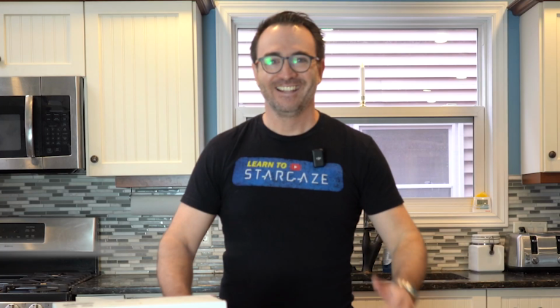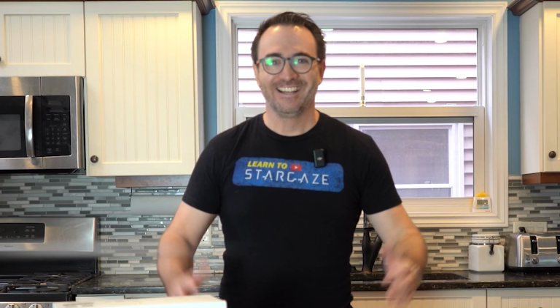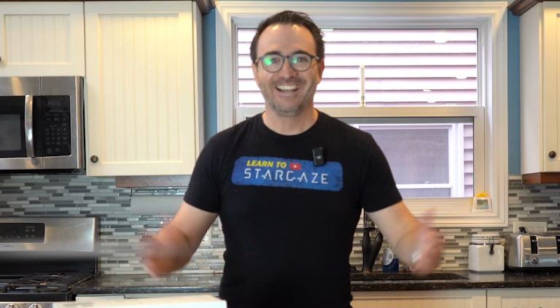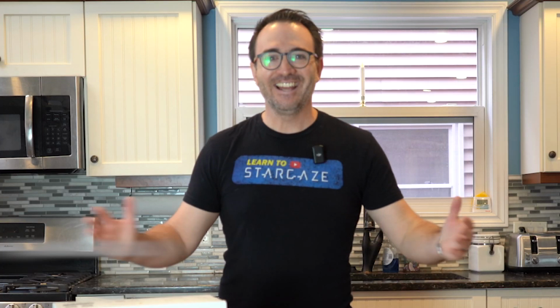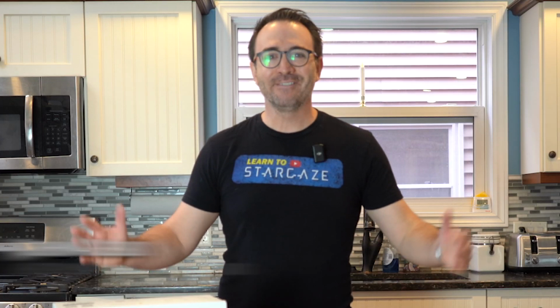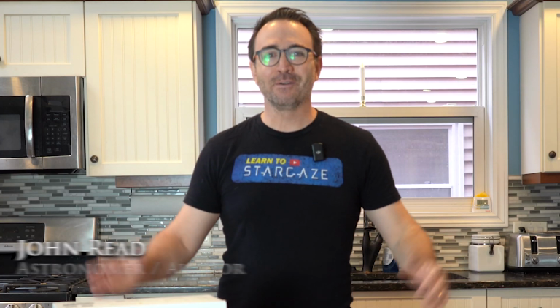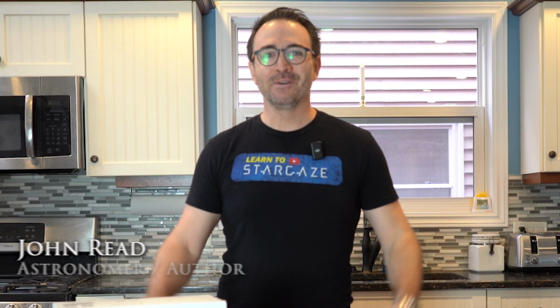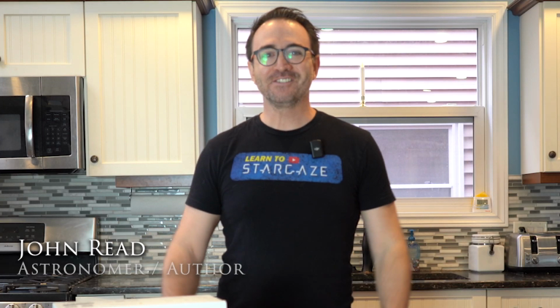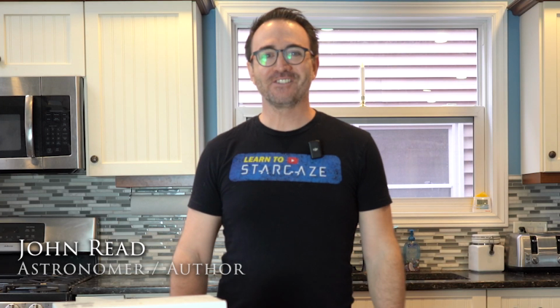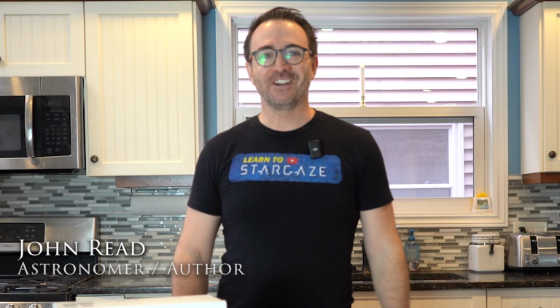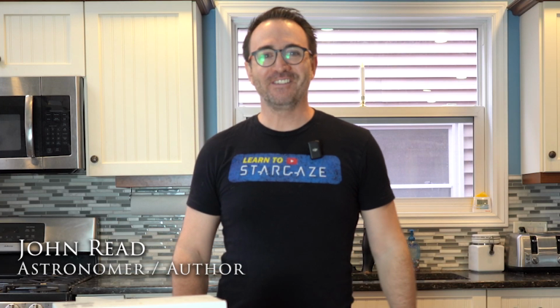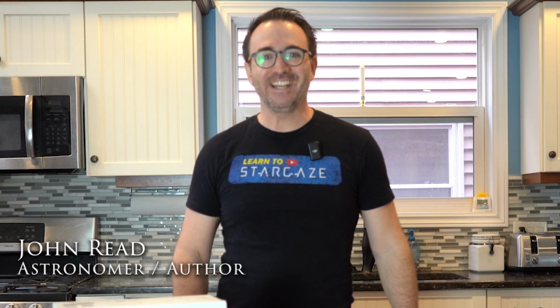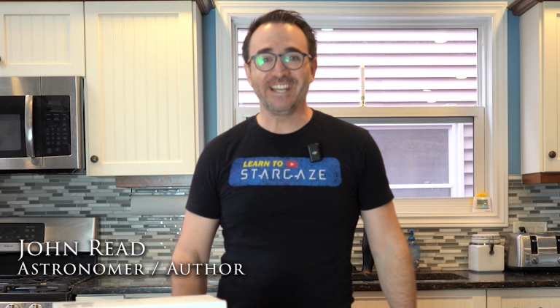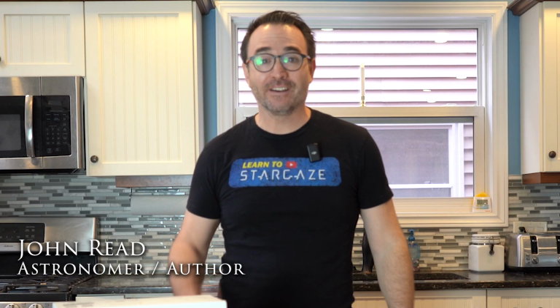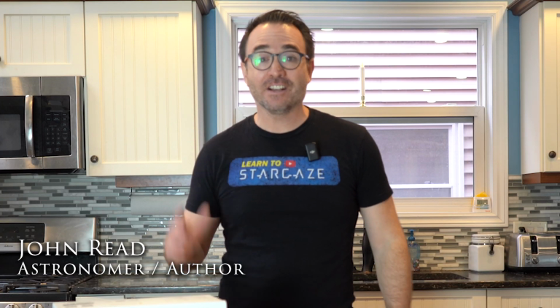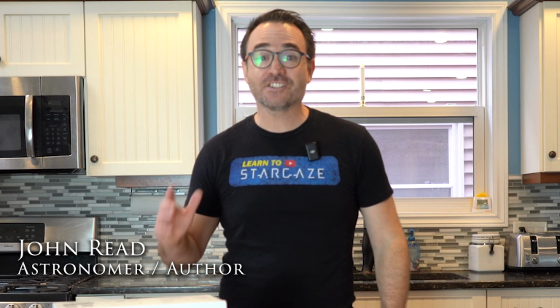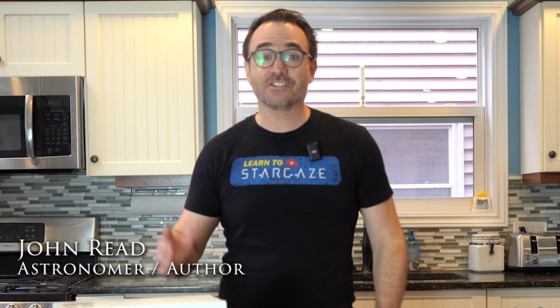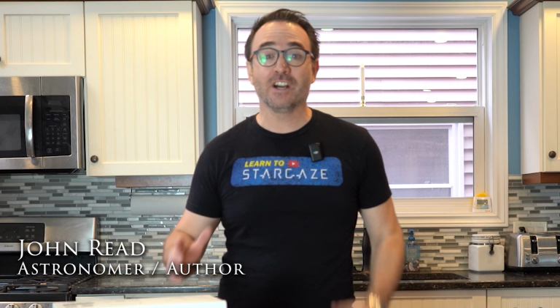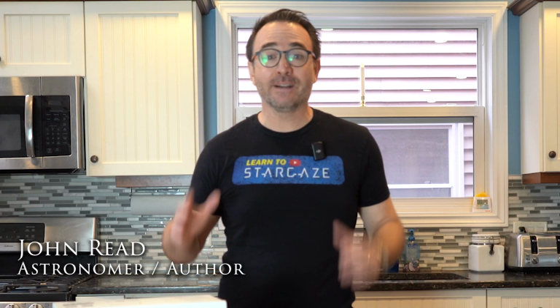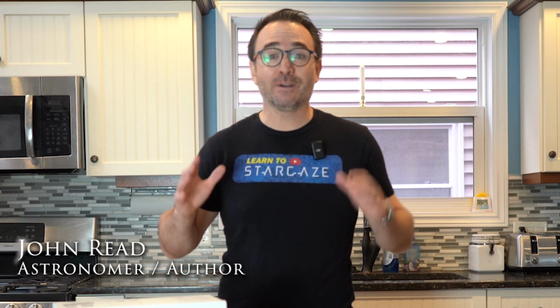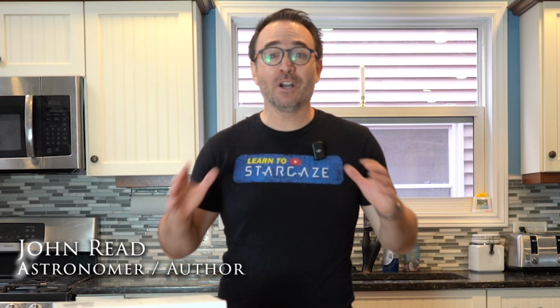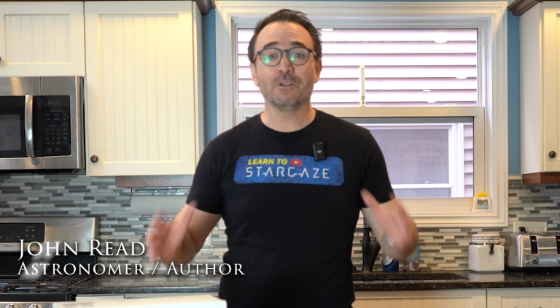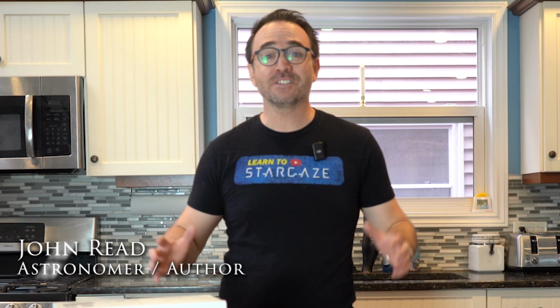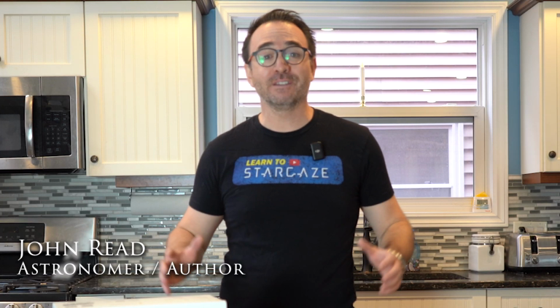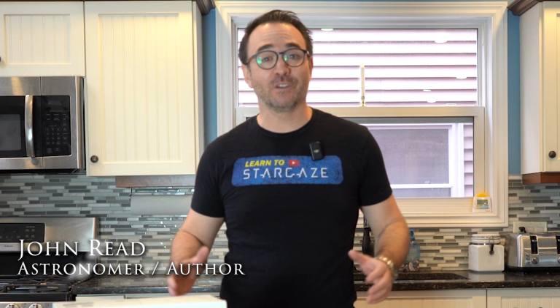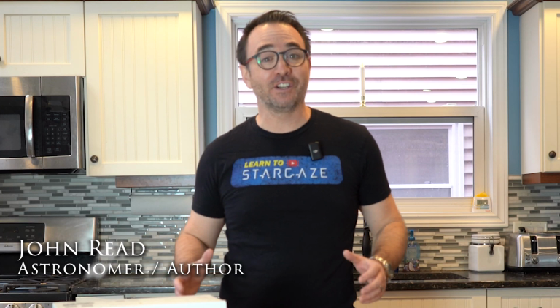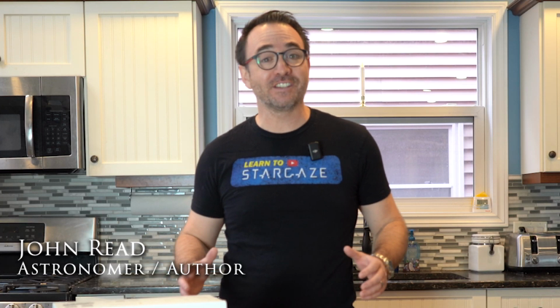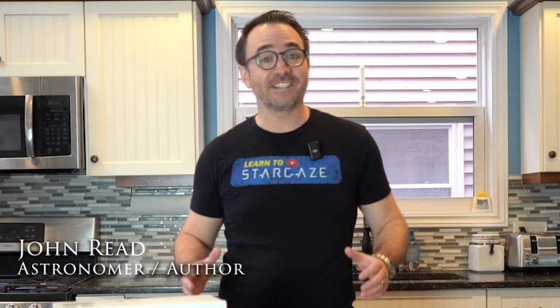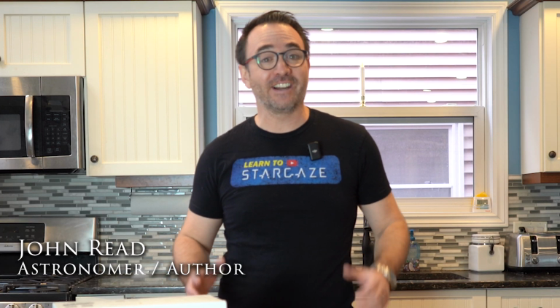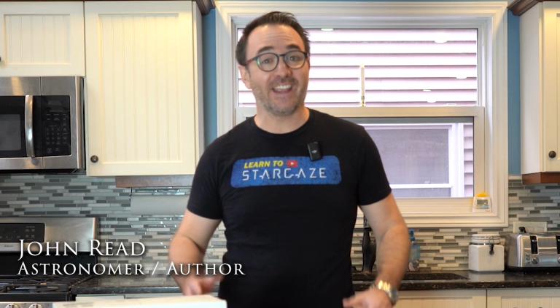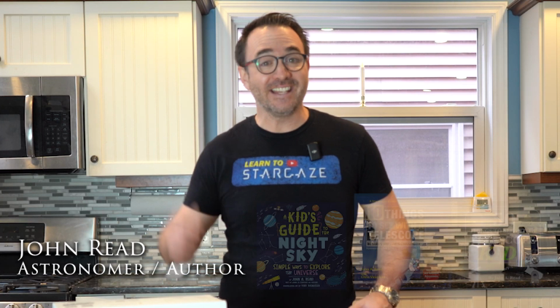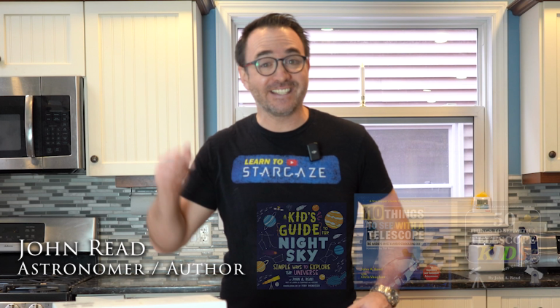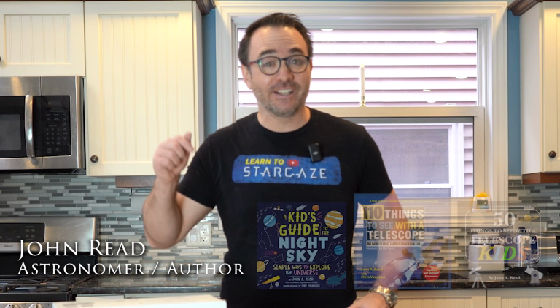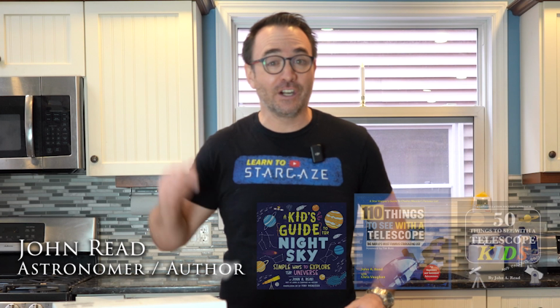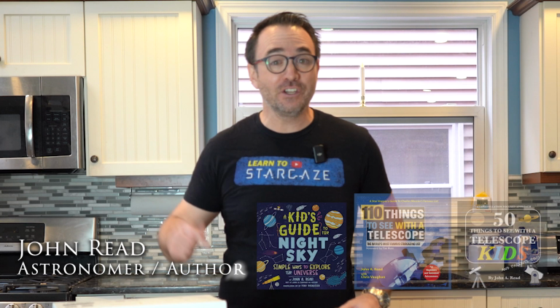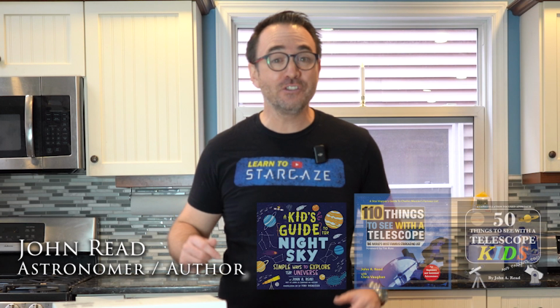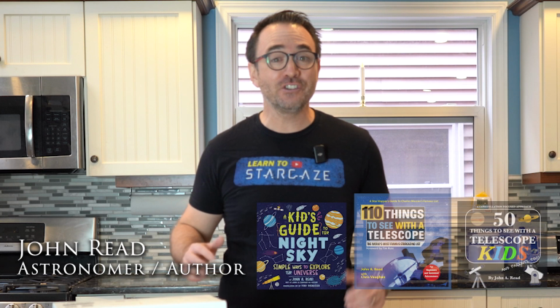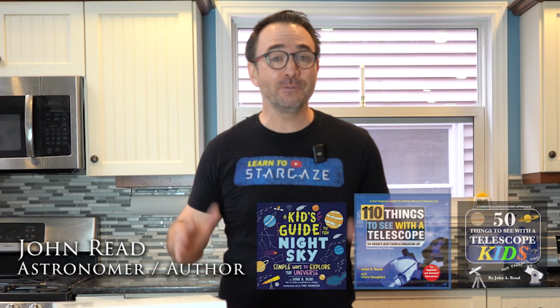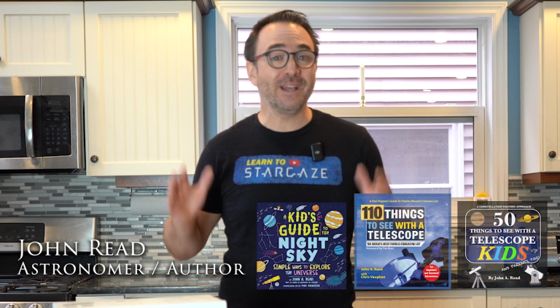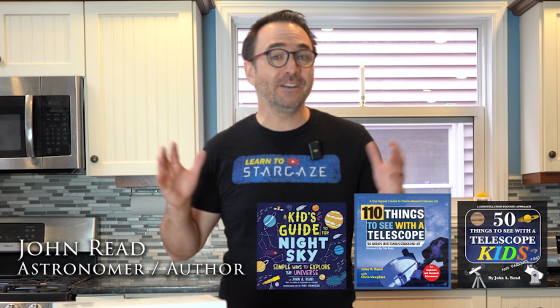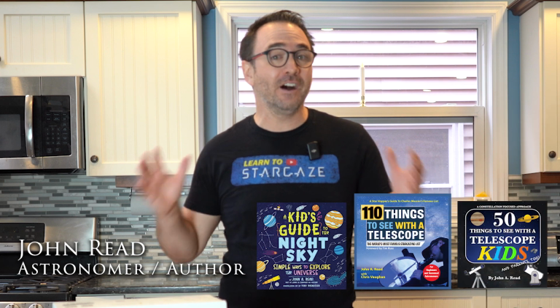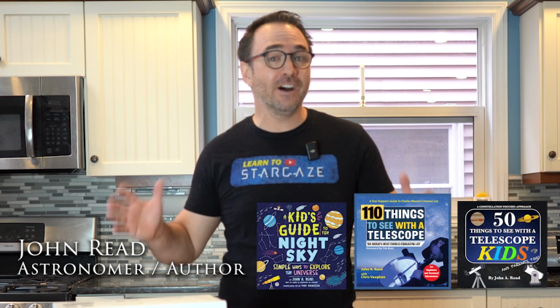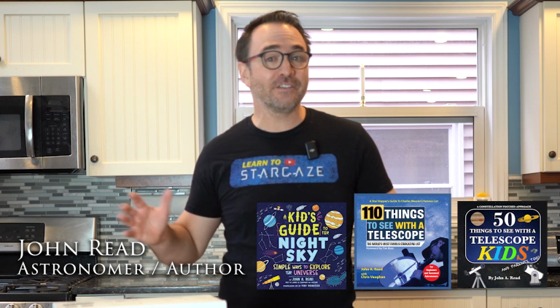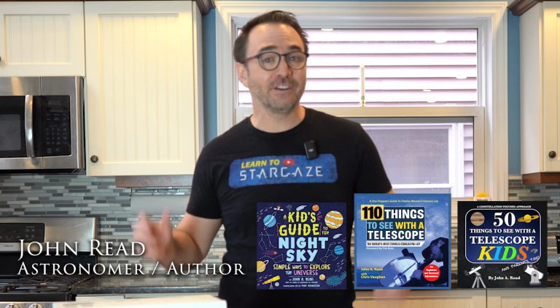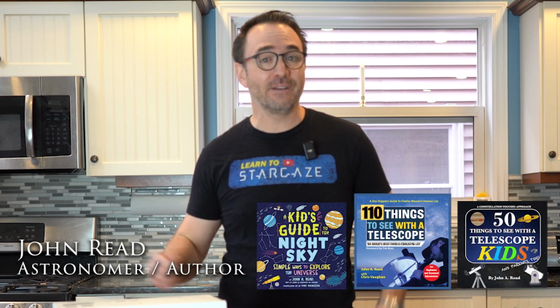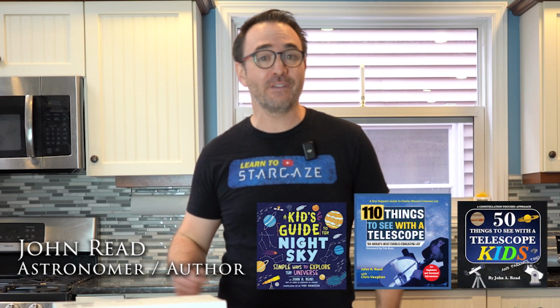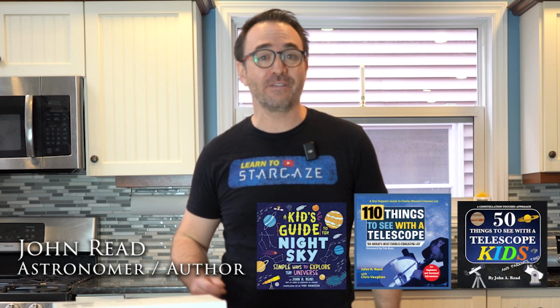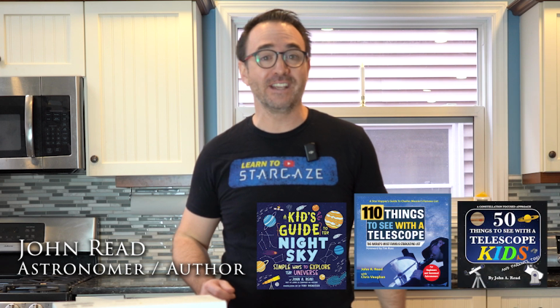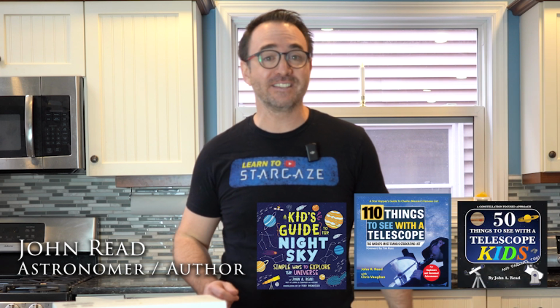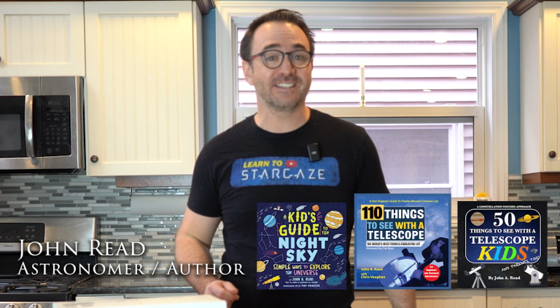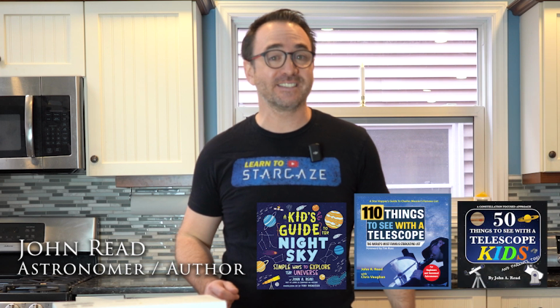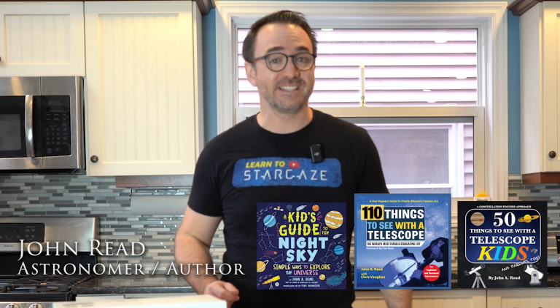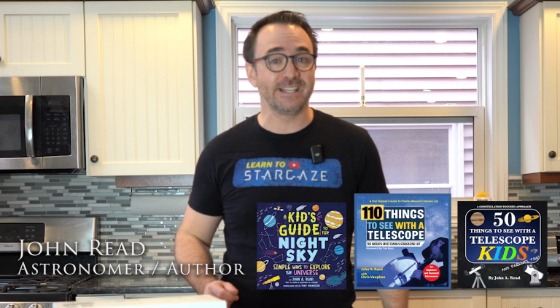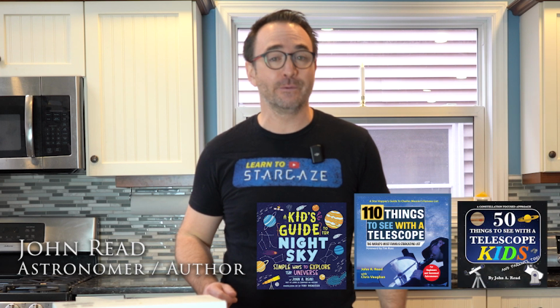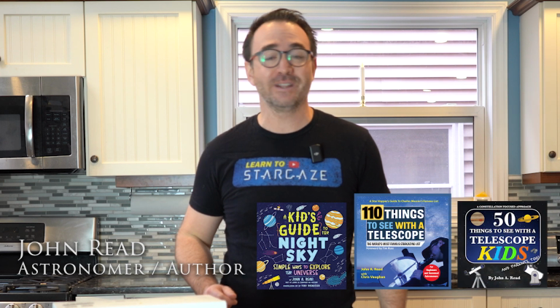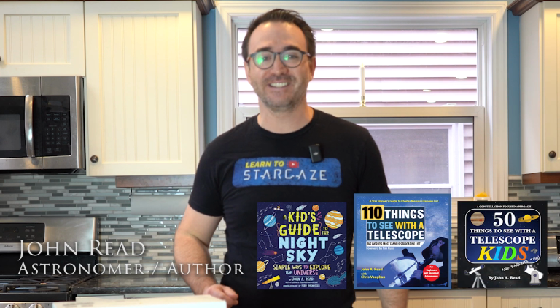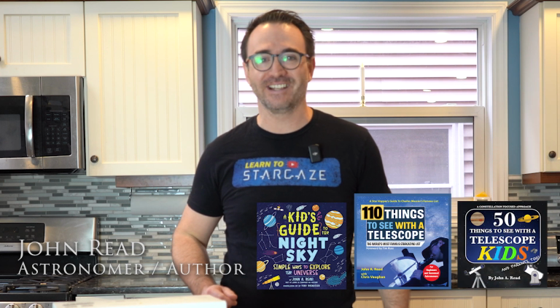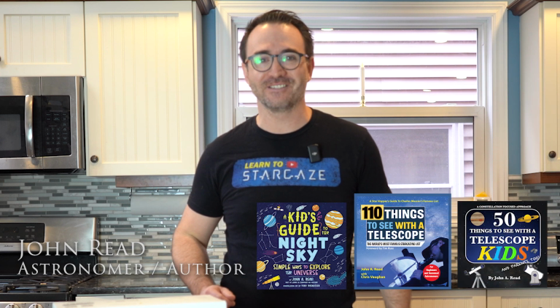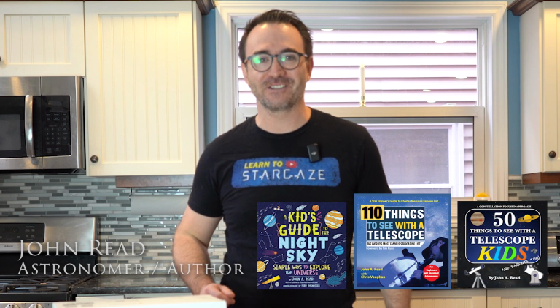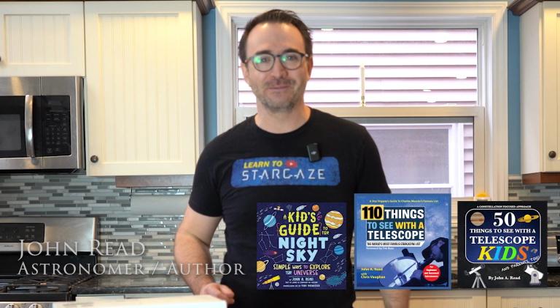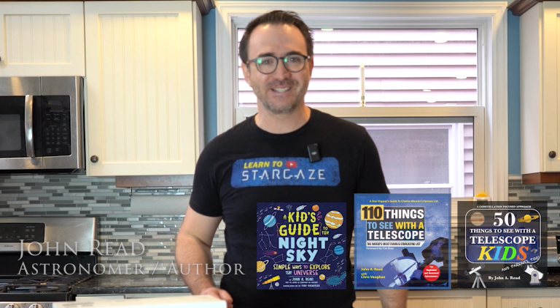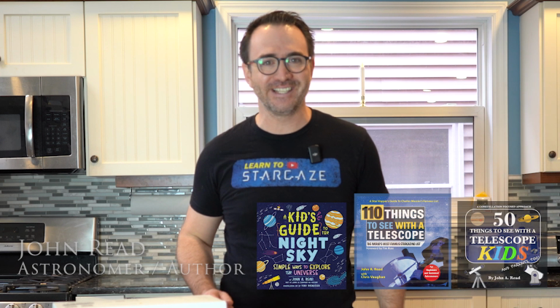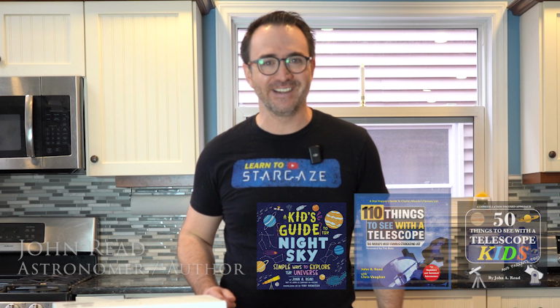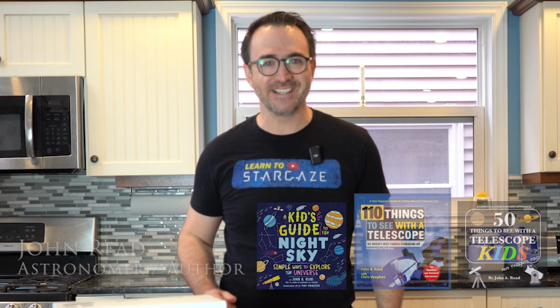Hey everyone, John Reed here, astronomer, host of Learn to Stargaze here on YouTube, and author of The Things to See with a Telescope series.